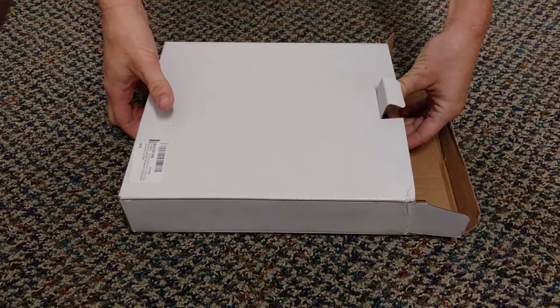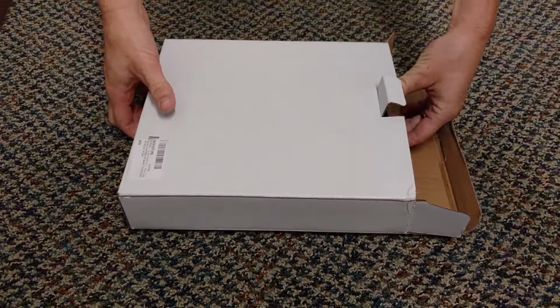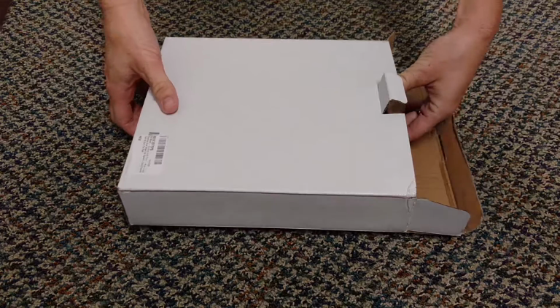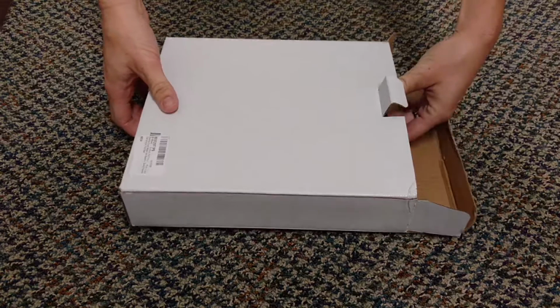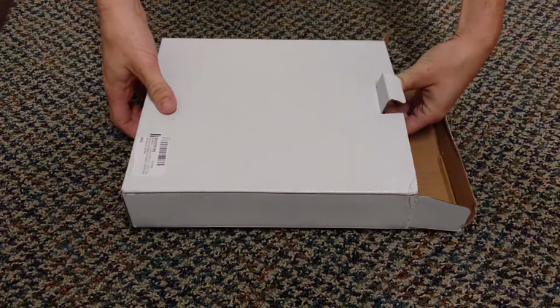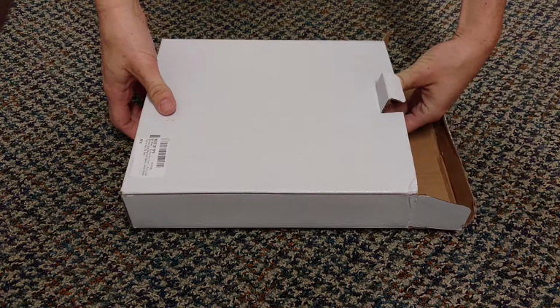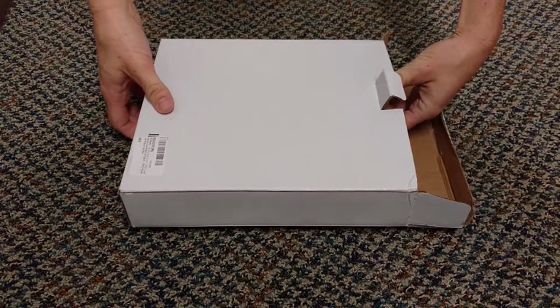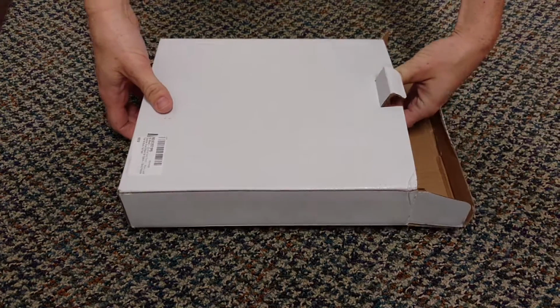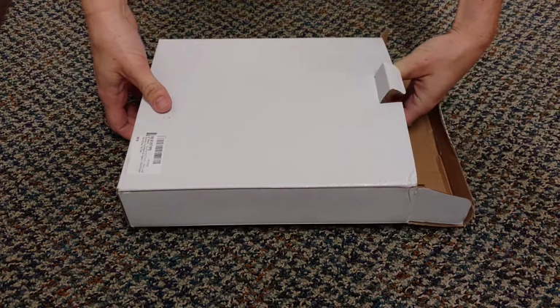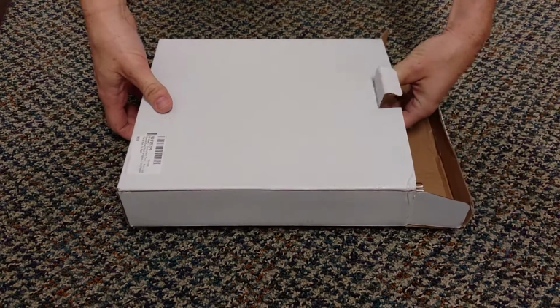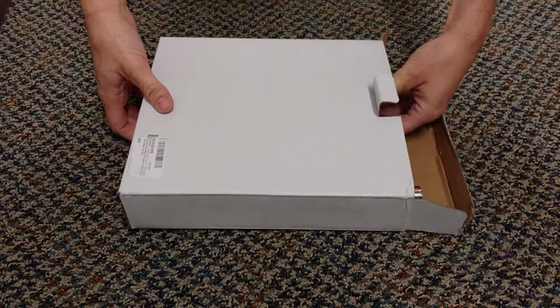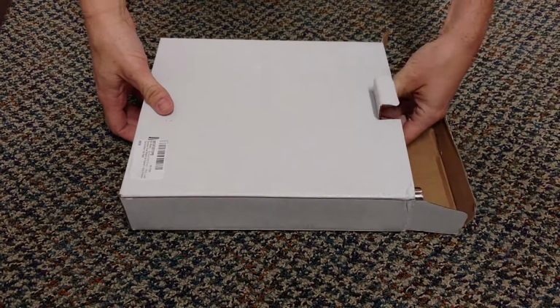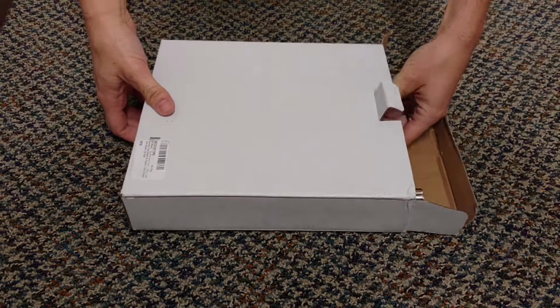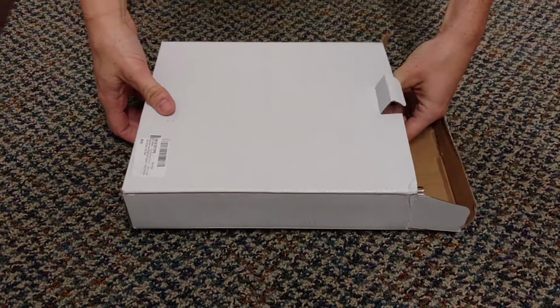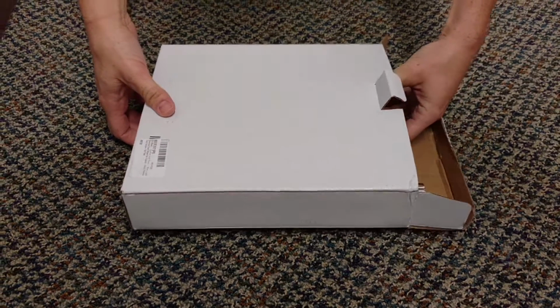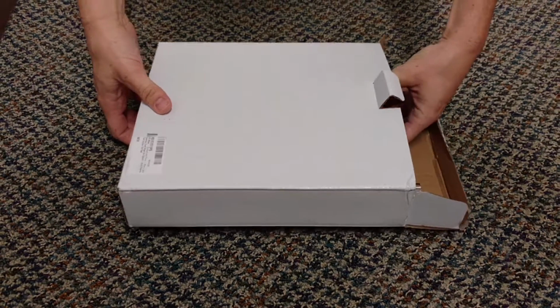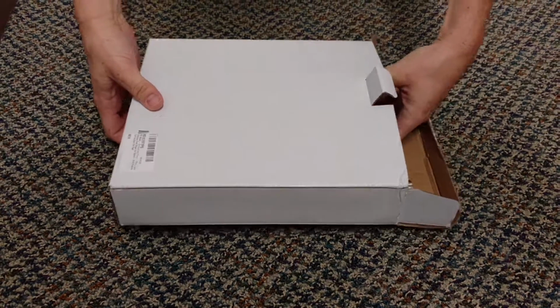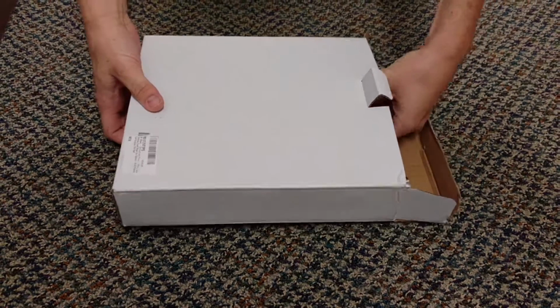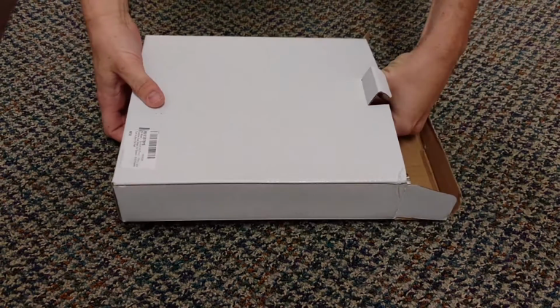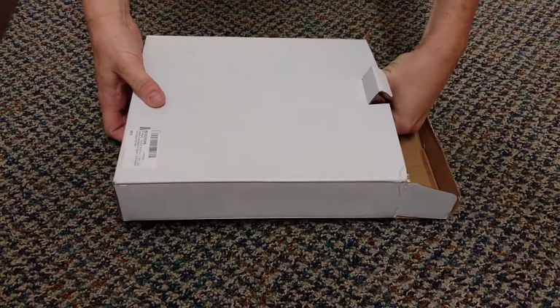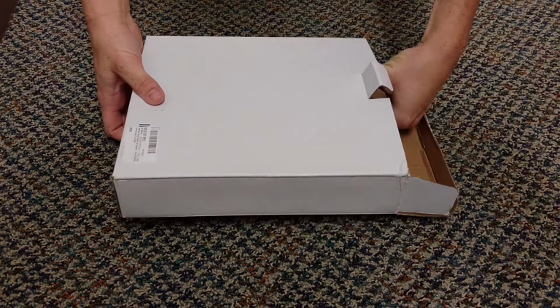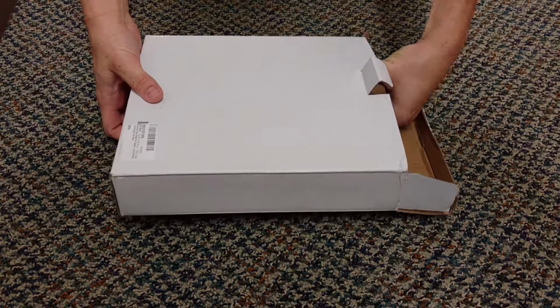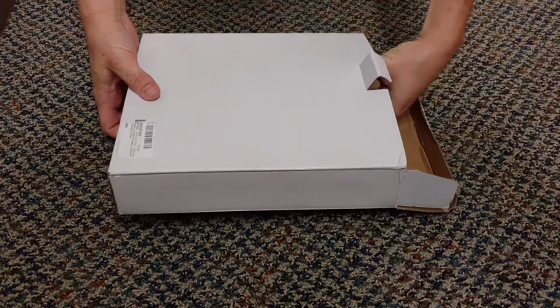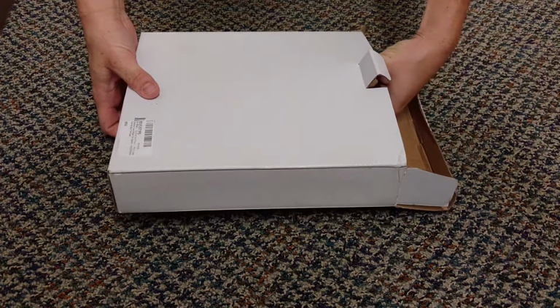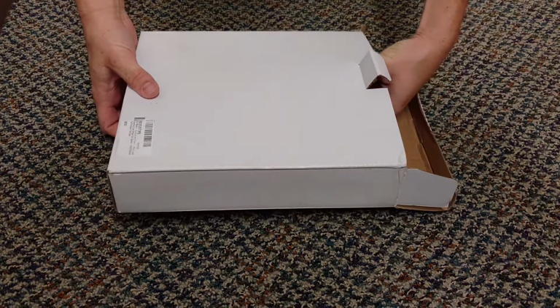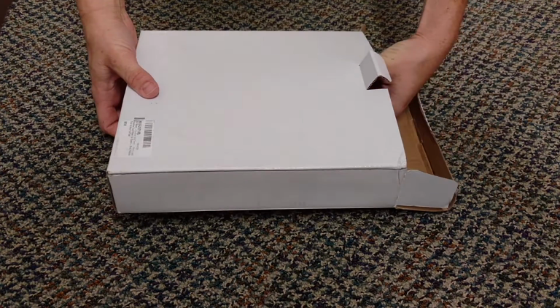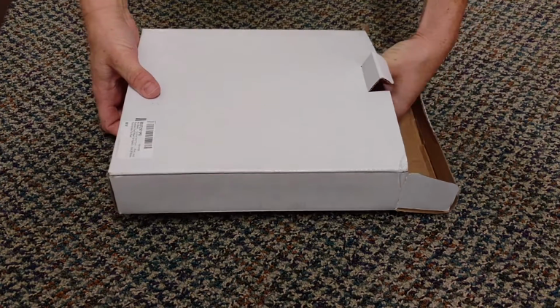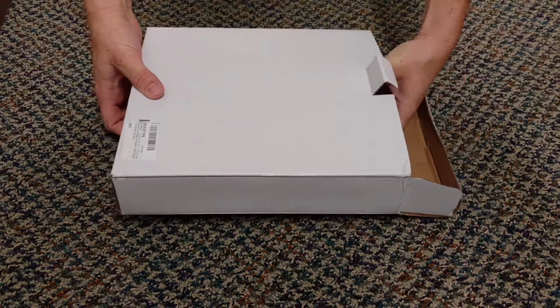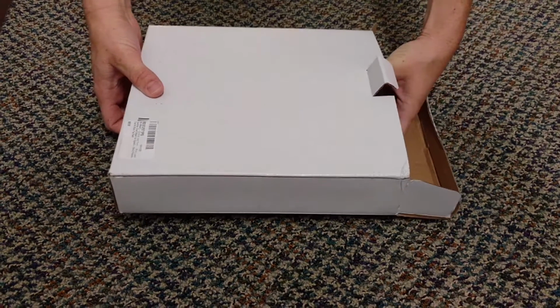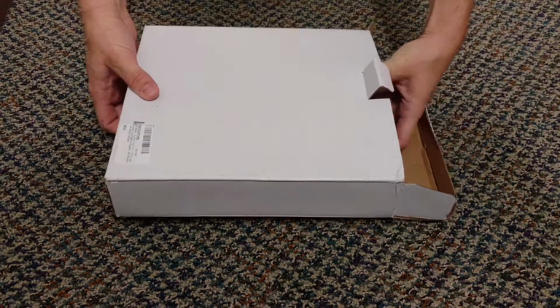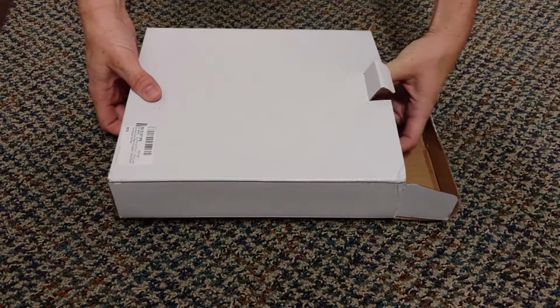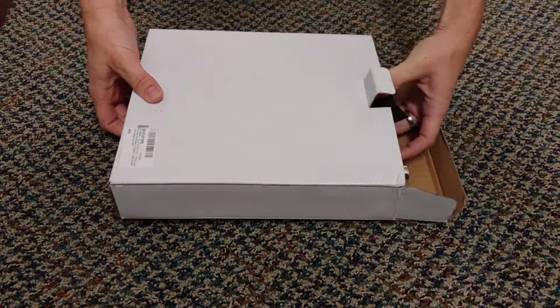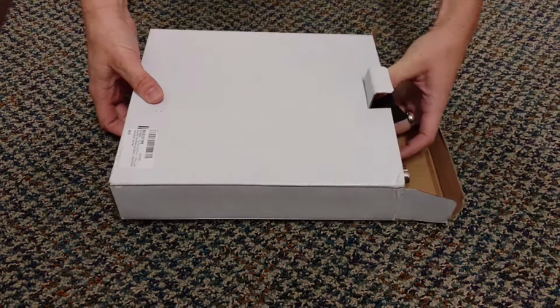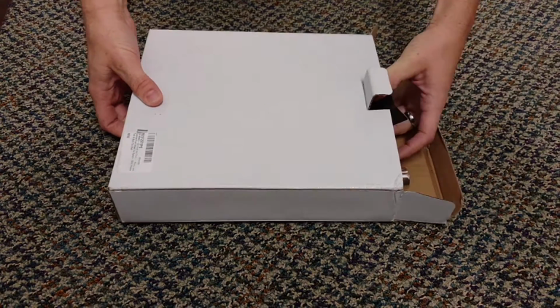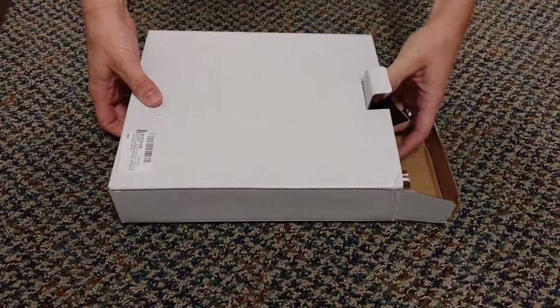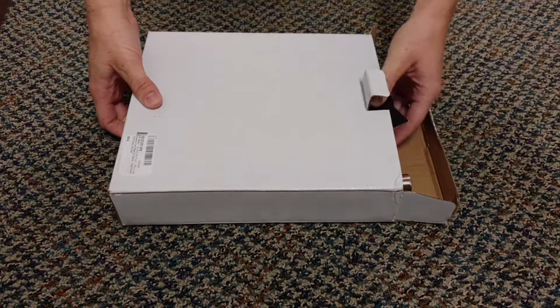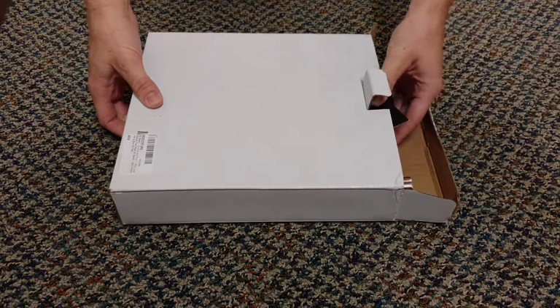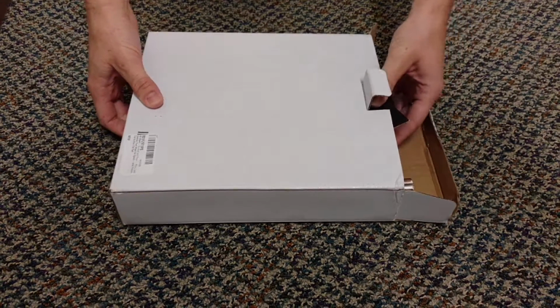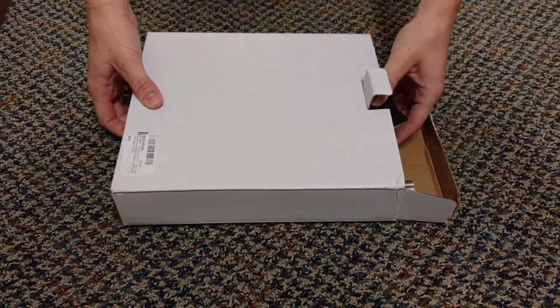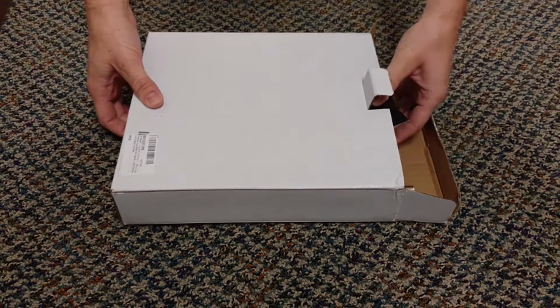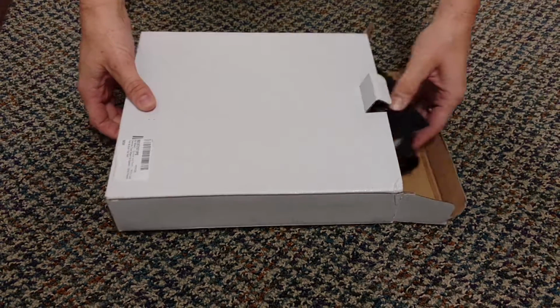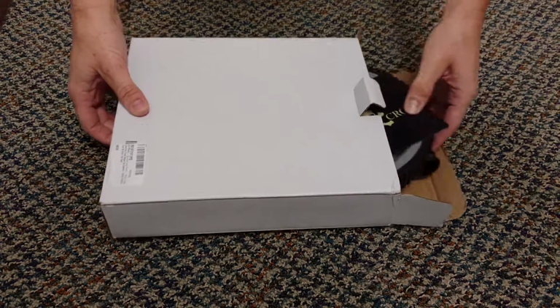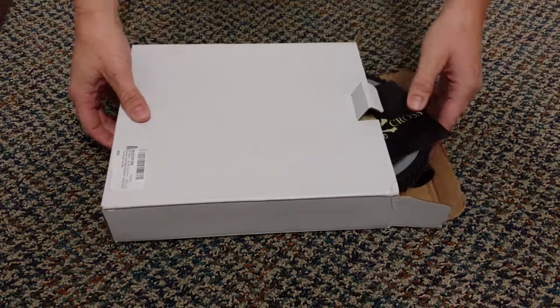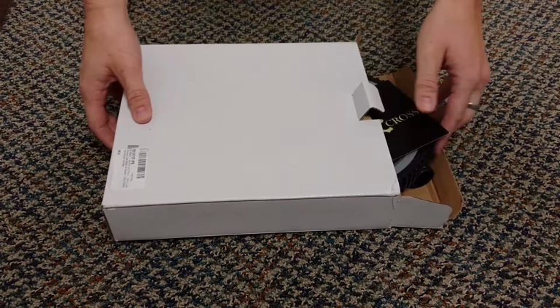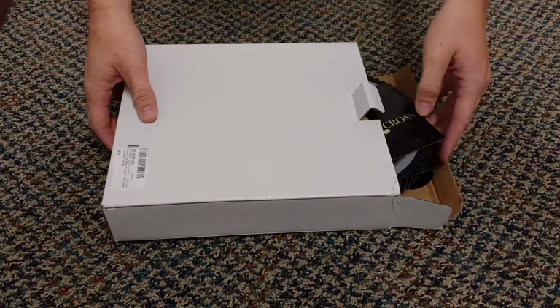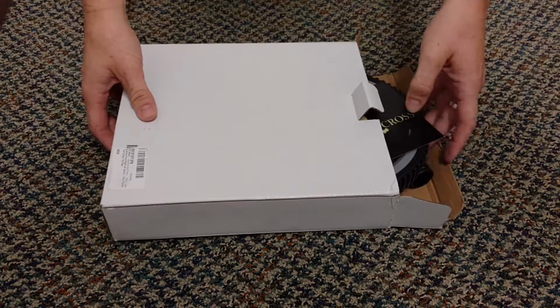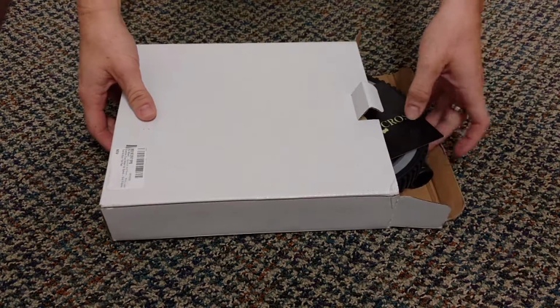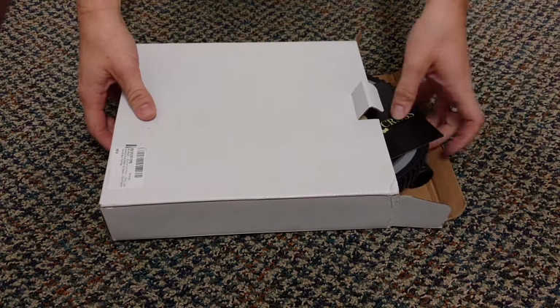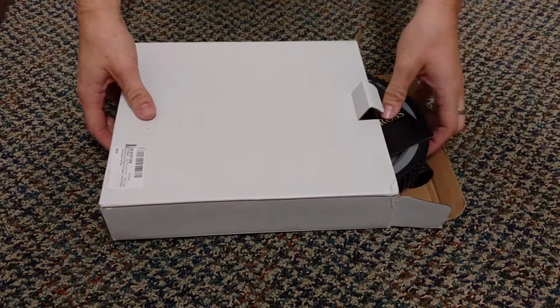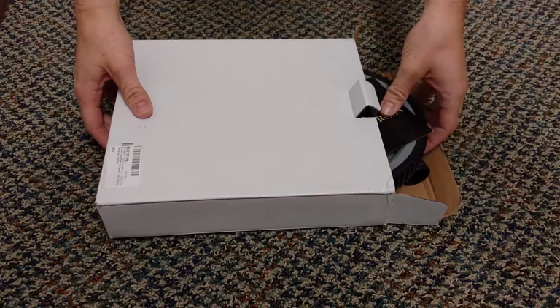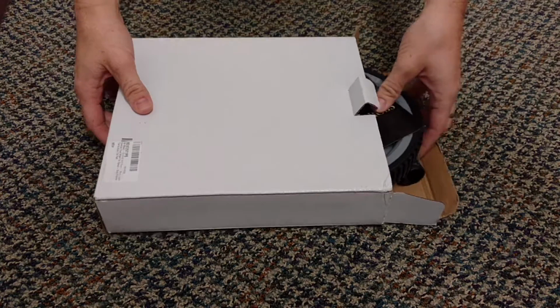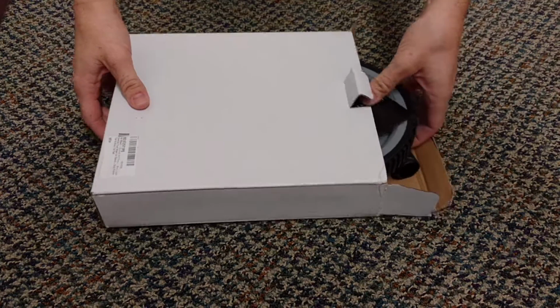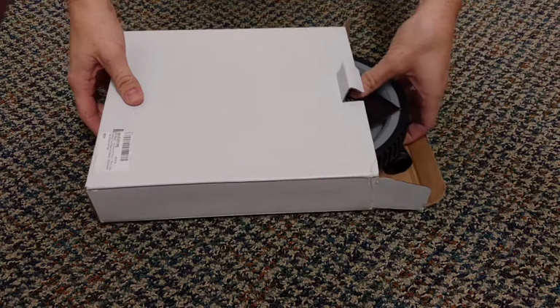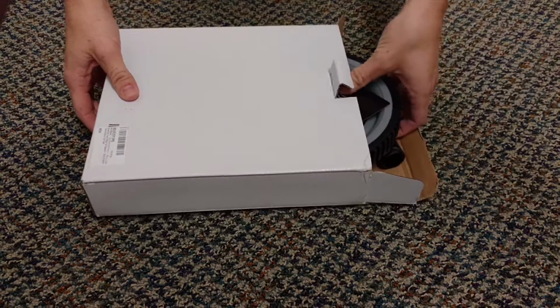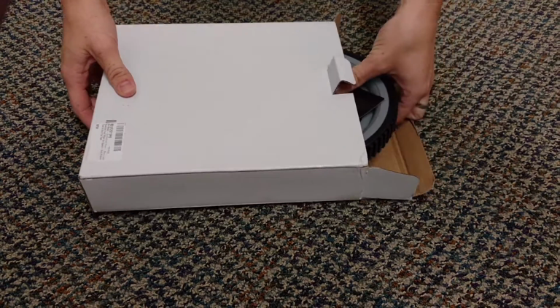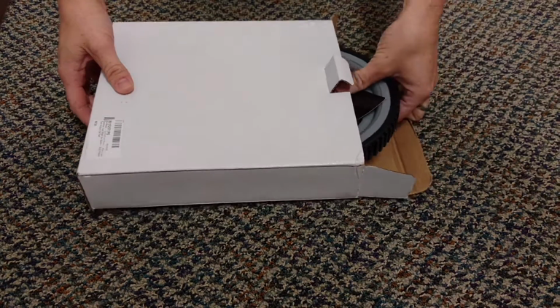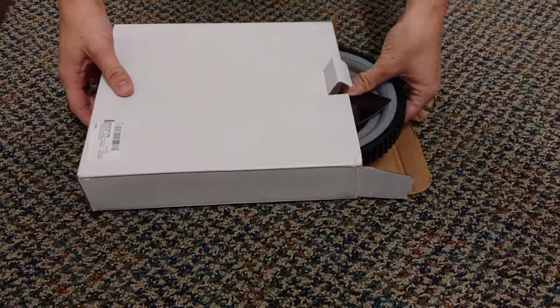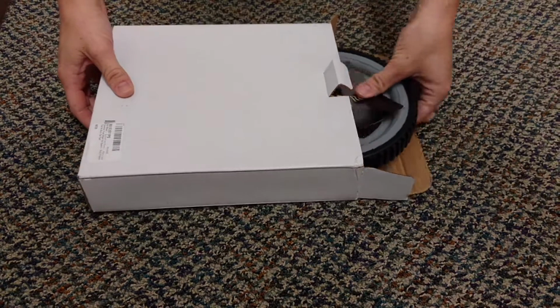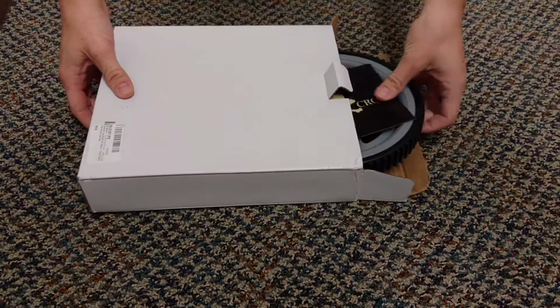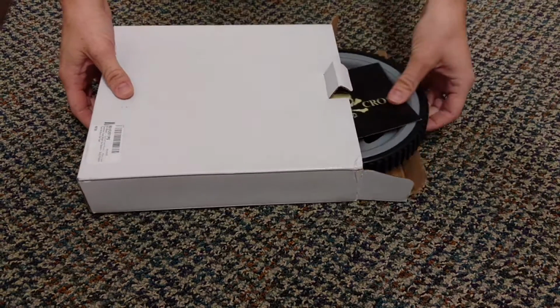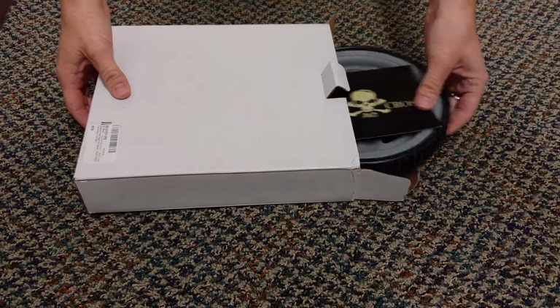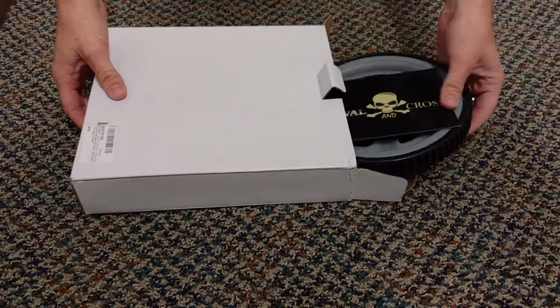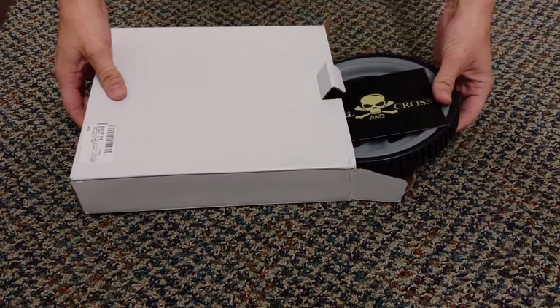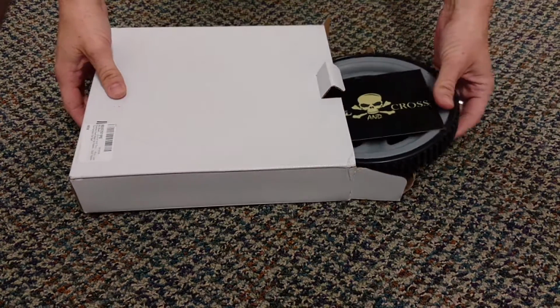I just got my ab wheel from Survival and Cross in, and I just wanted to show you real quick how to put it together.